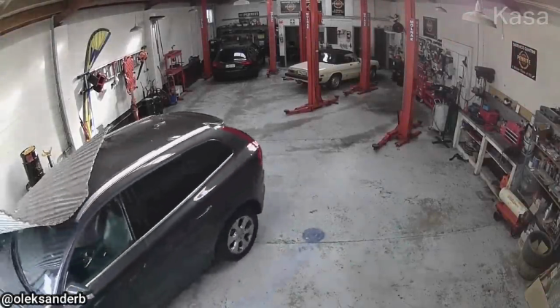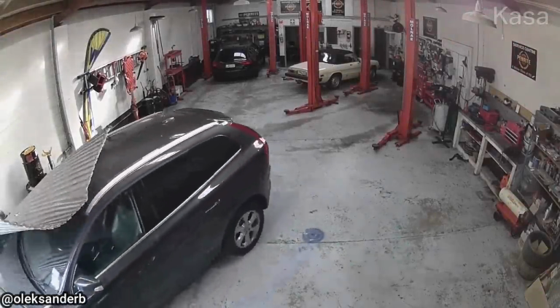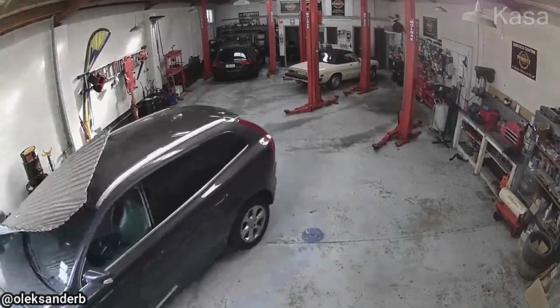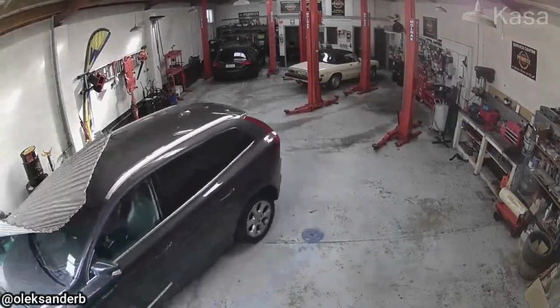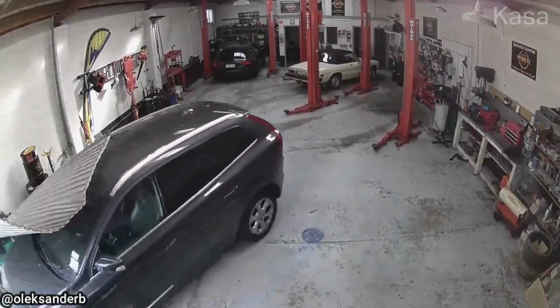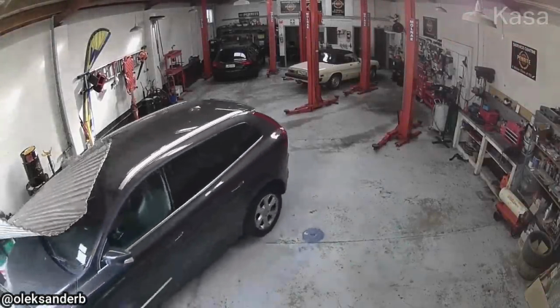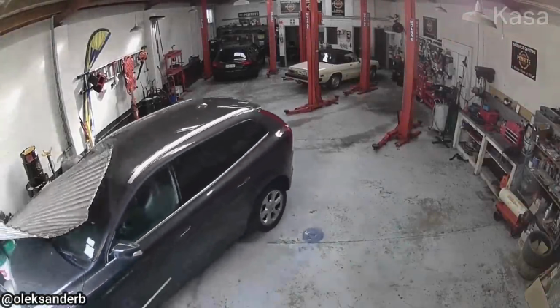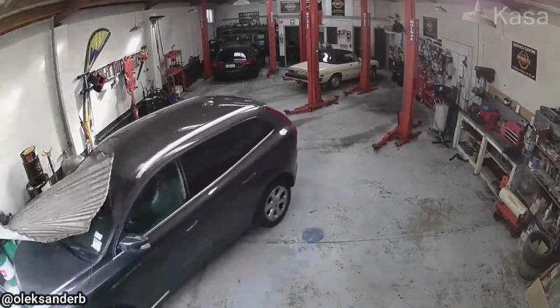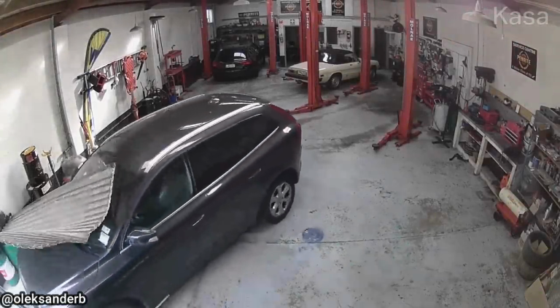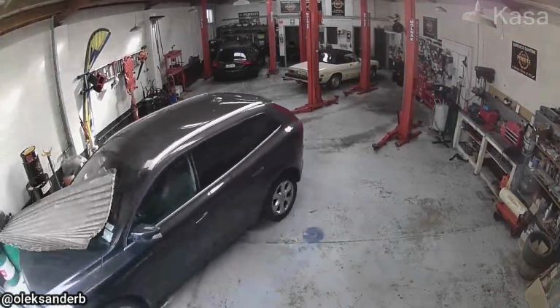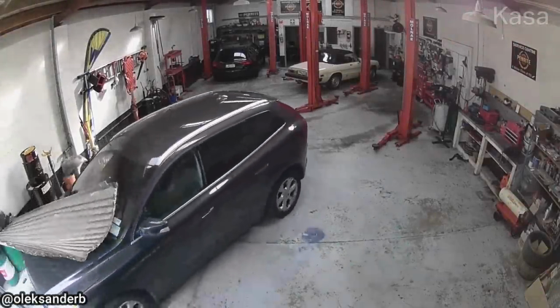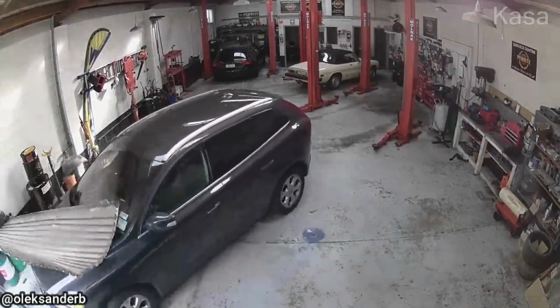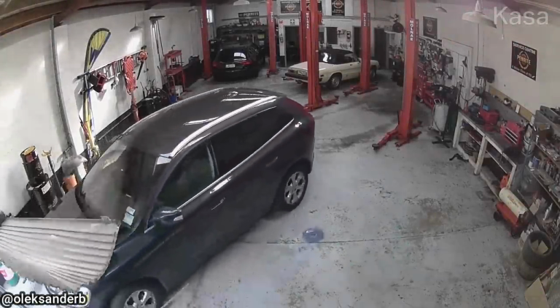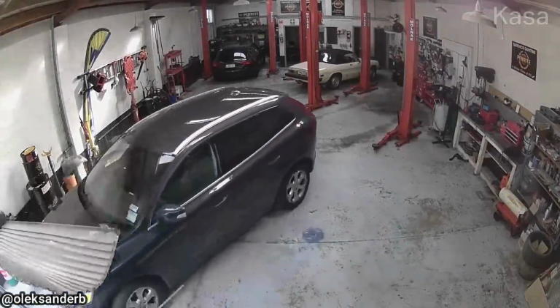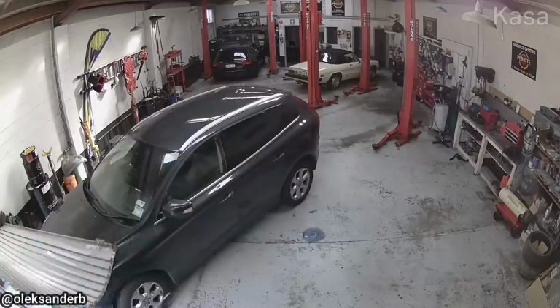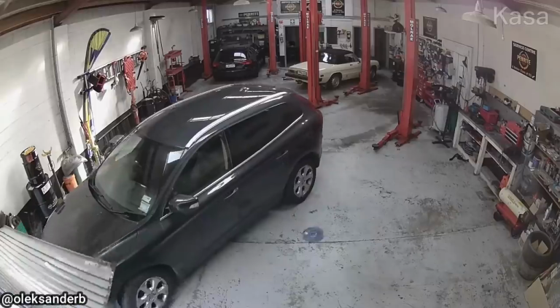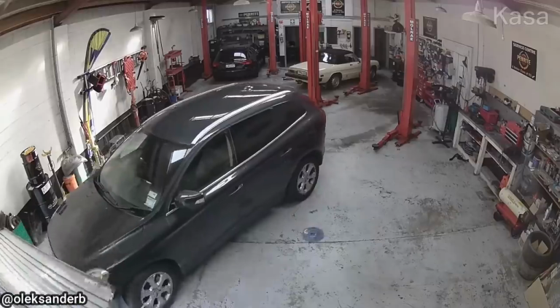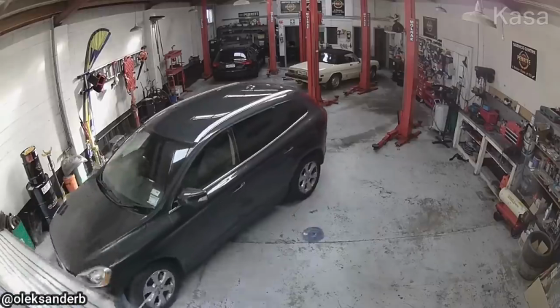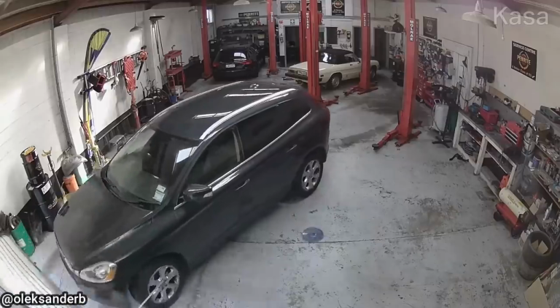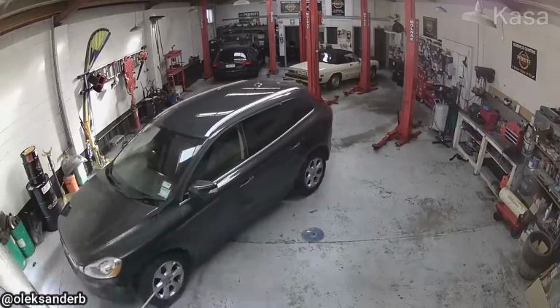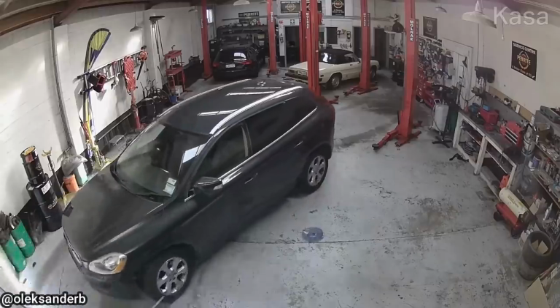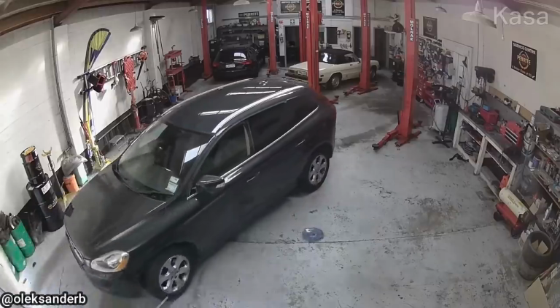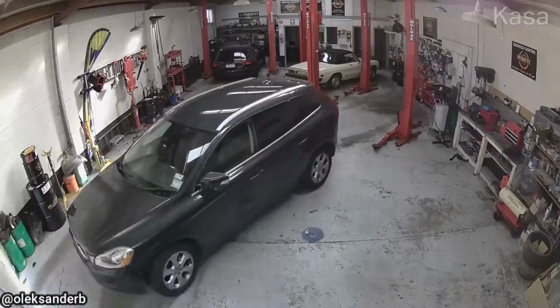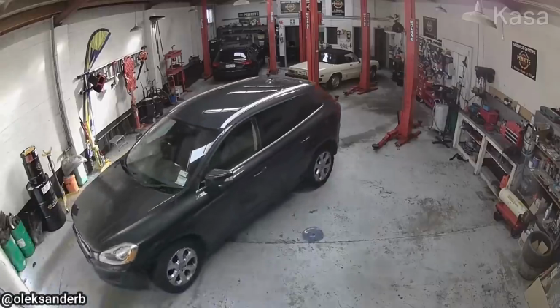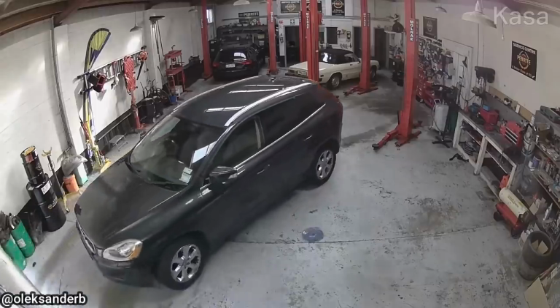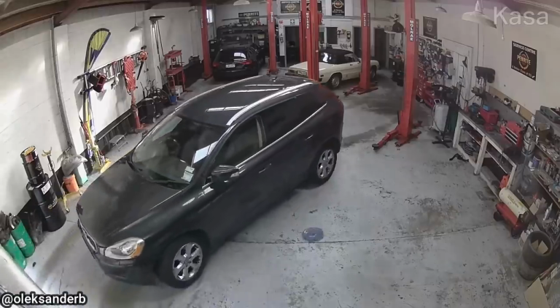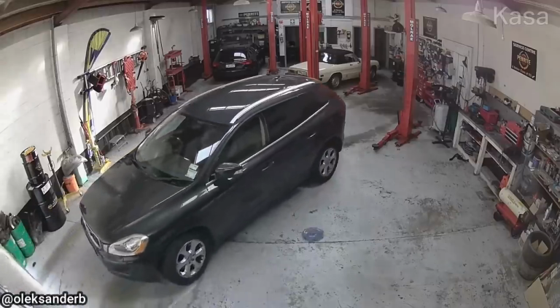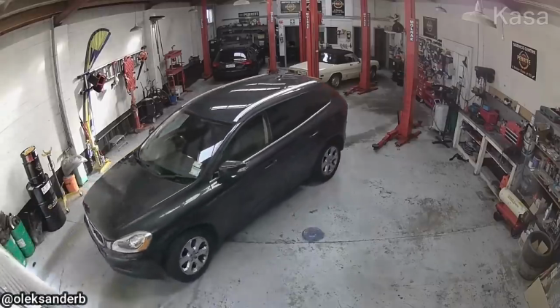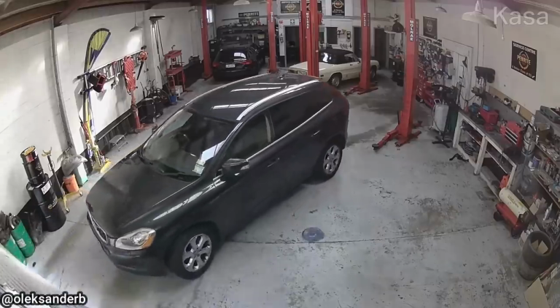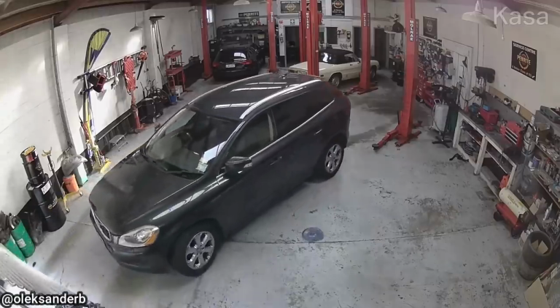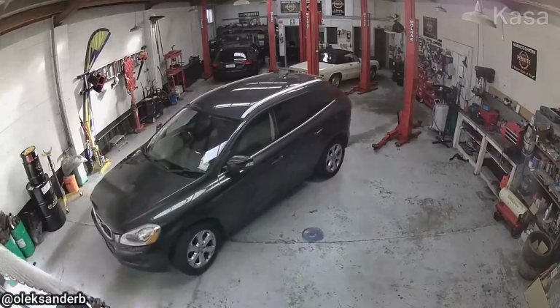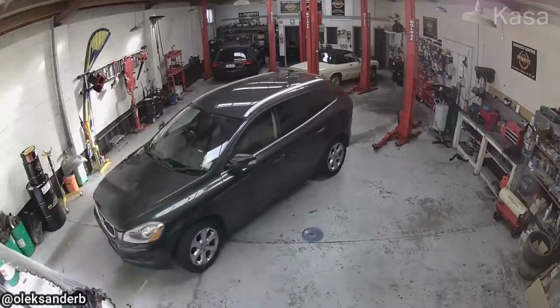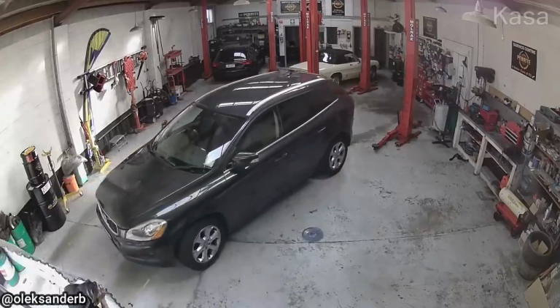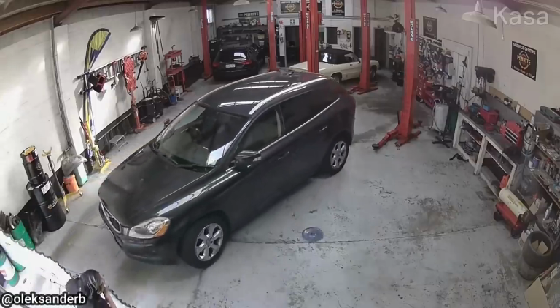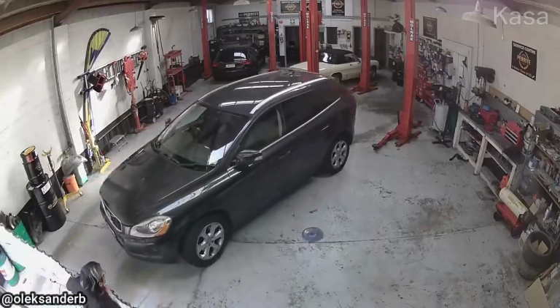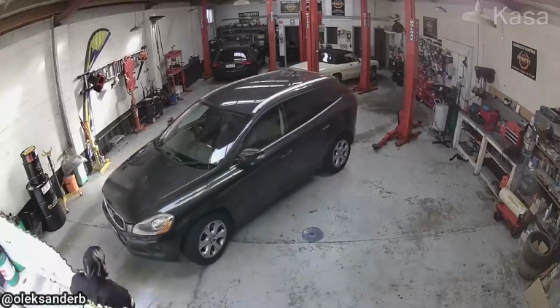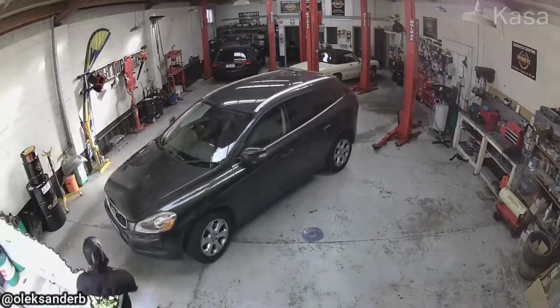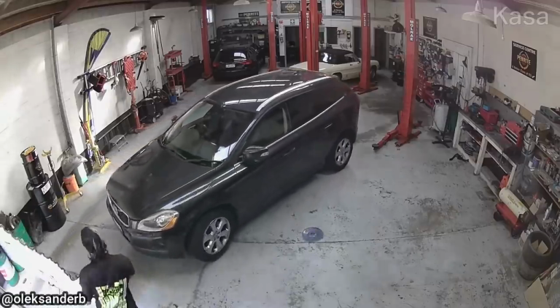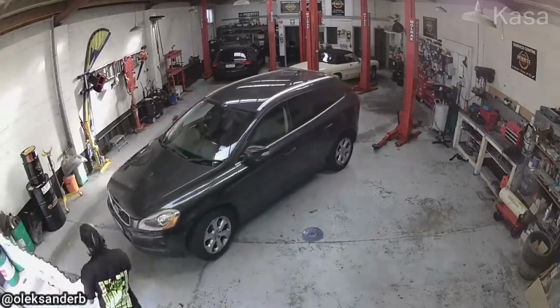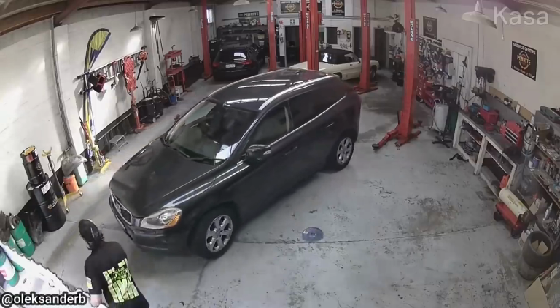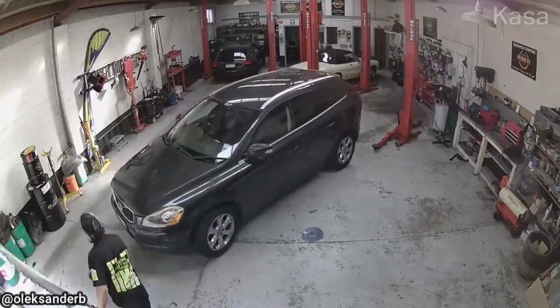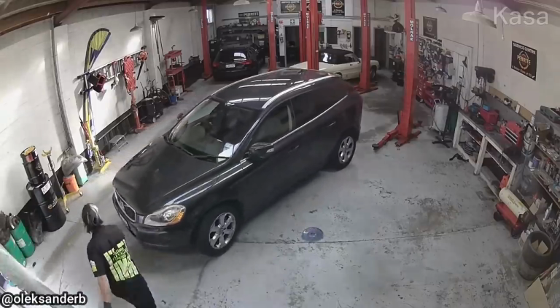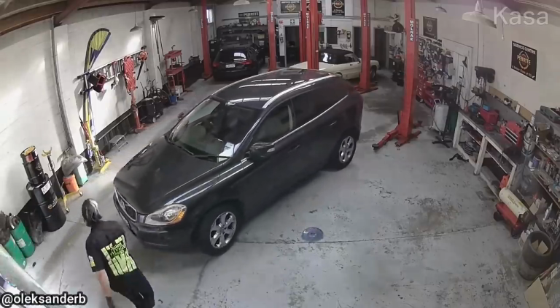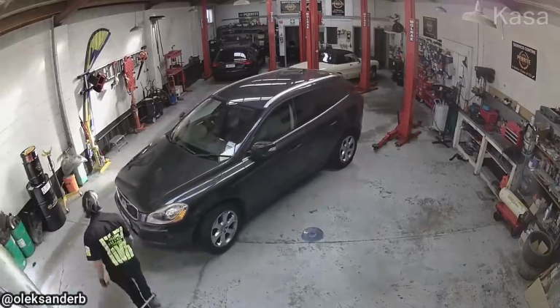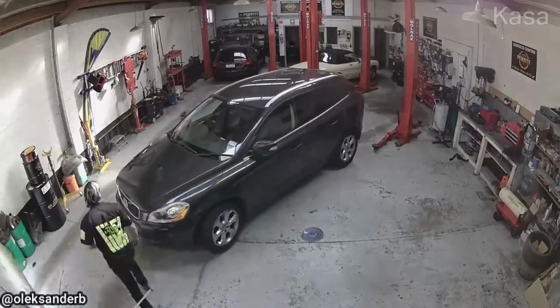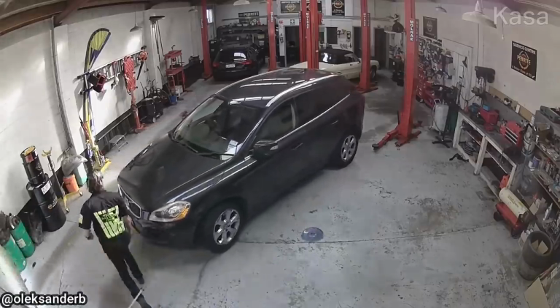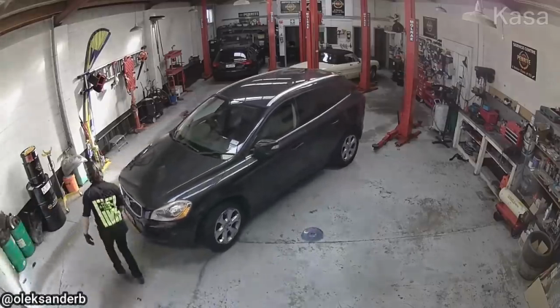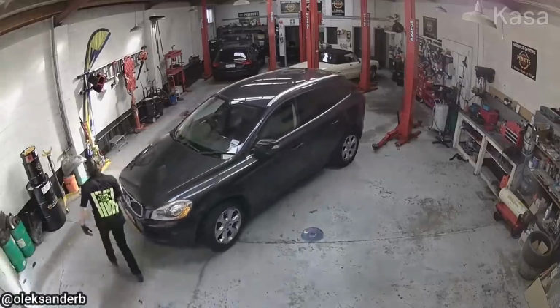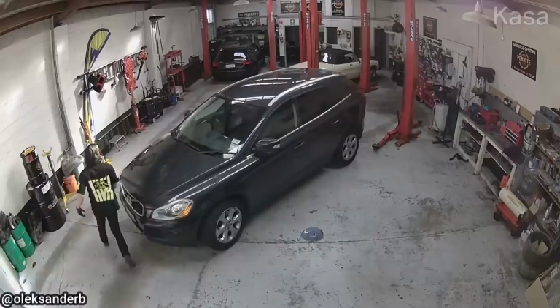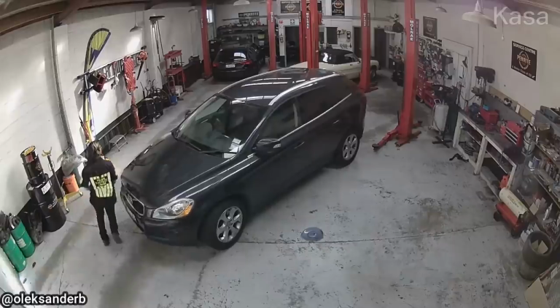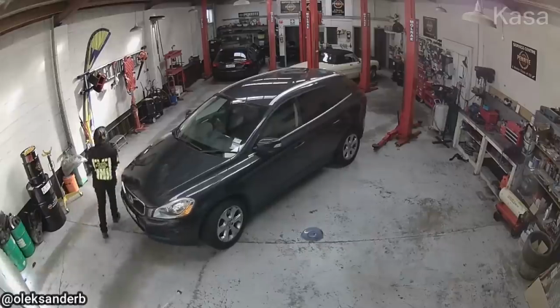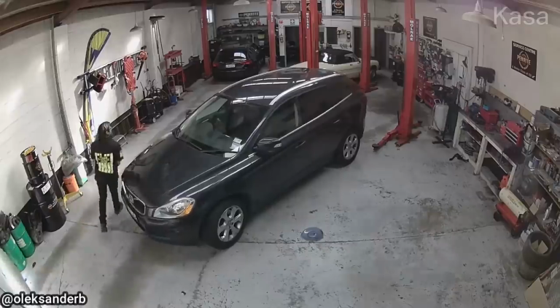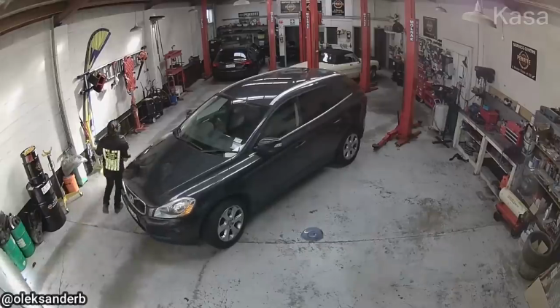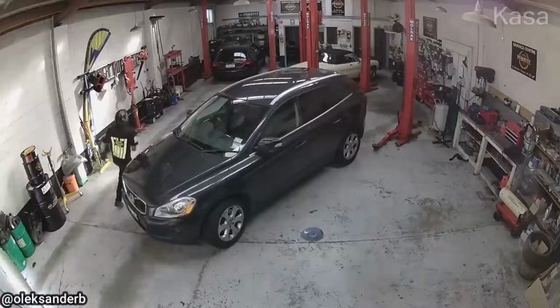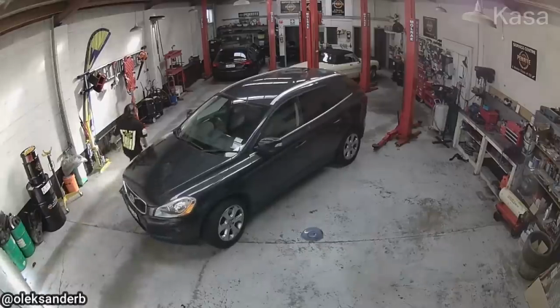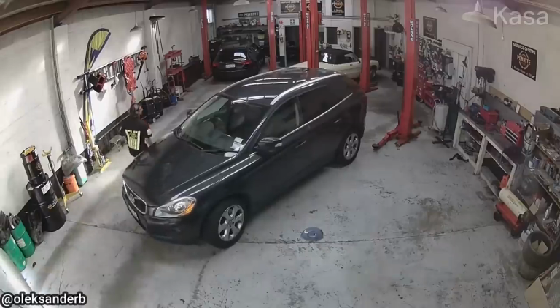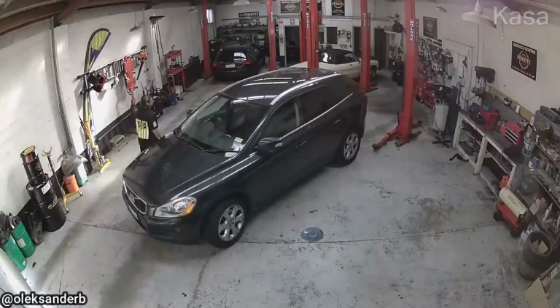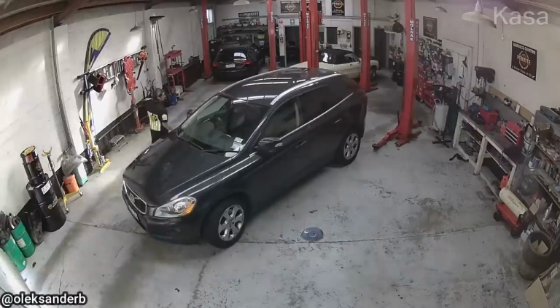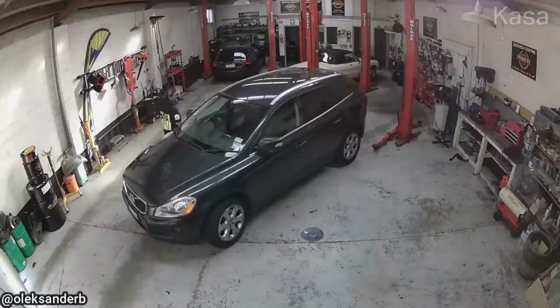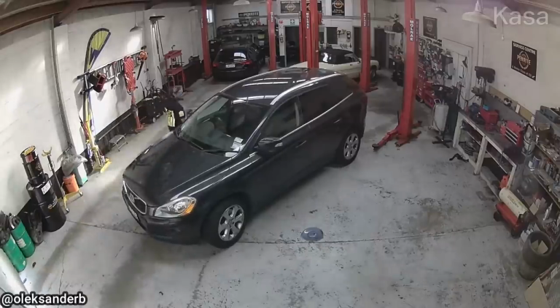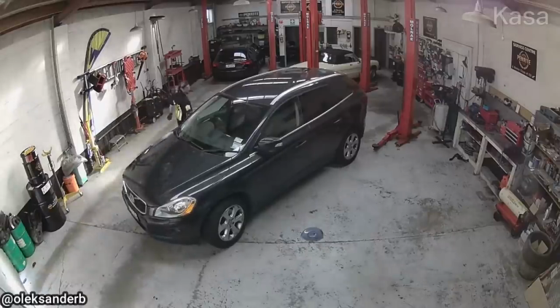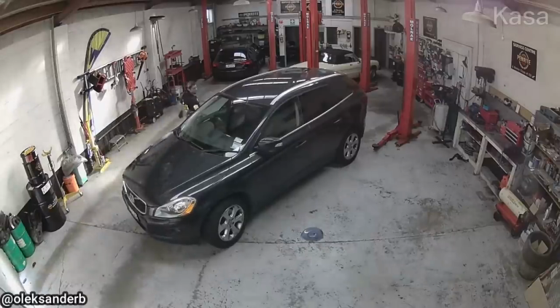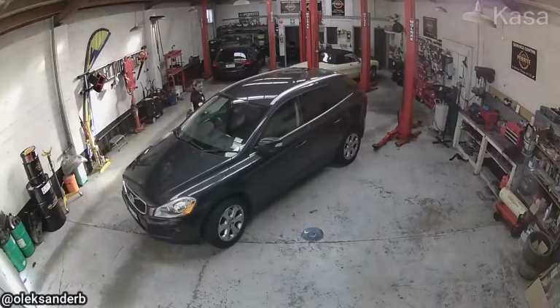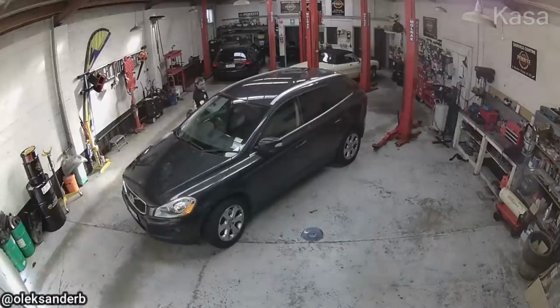This customer's SUV just rolled in a little hot. Unfortunately, the security strap on the flatbed of the tow truck snapped as it was tilted to be unloaded.